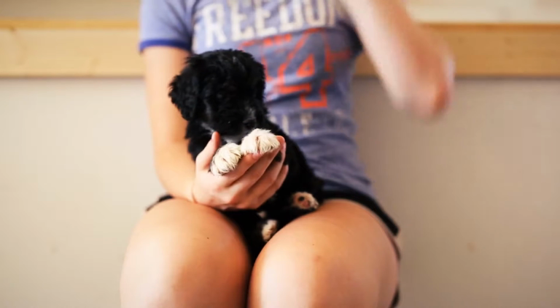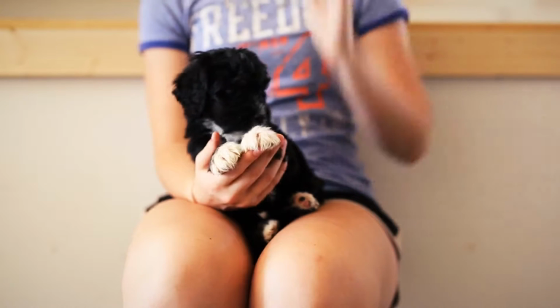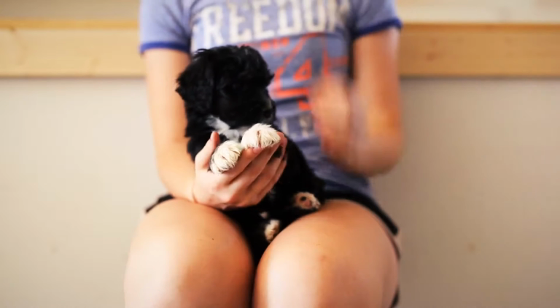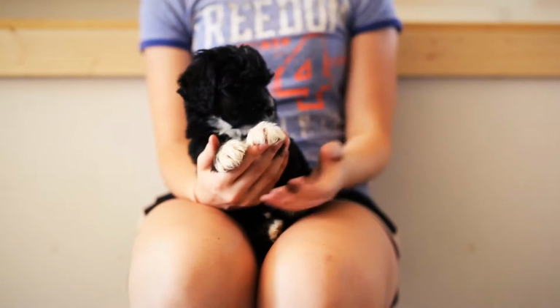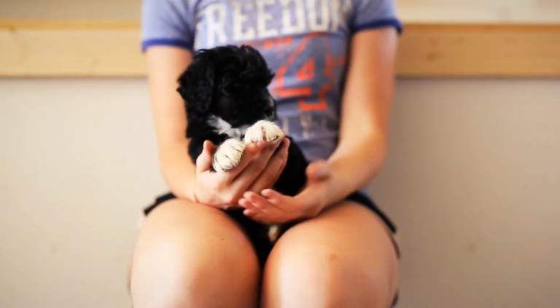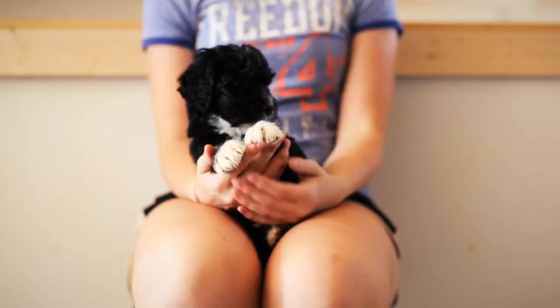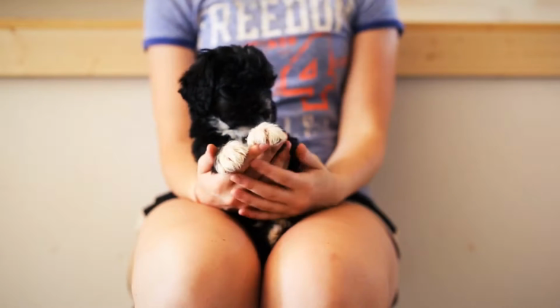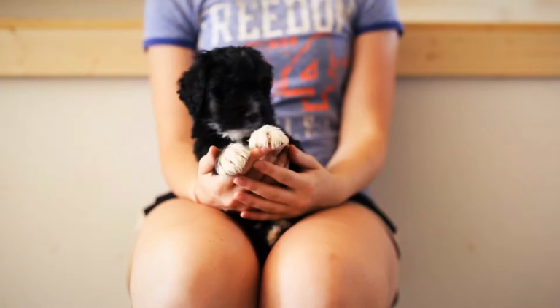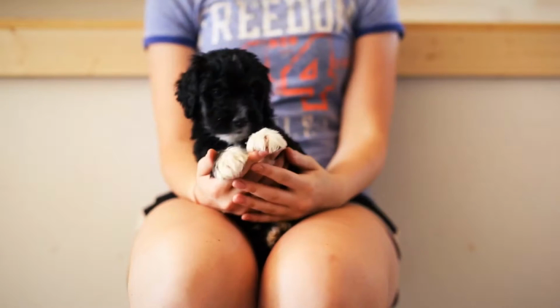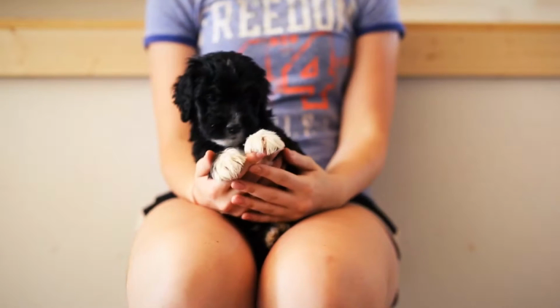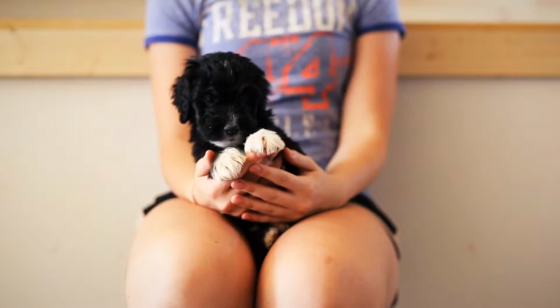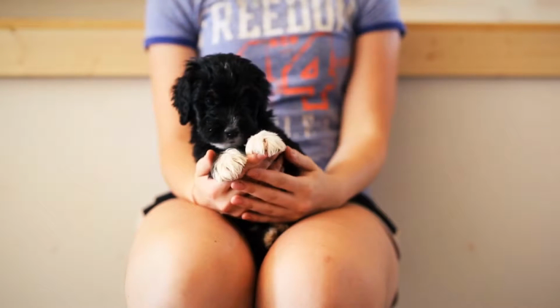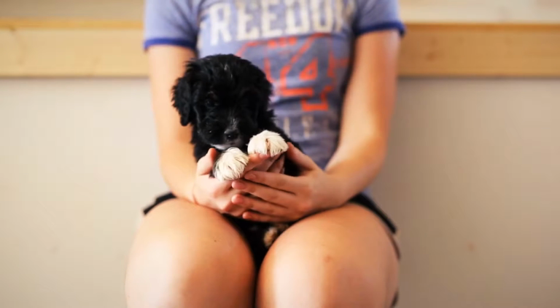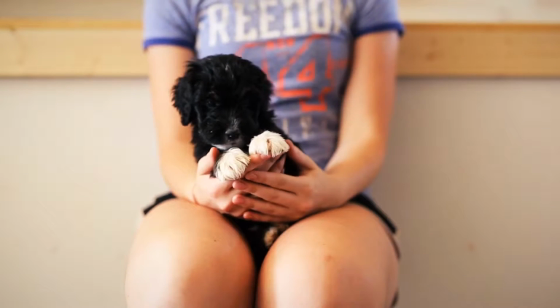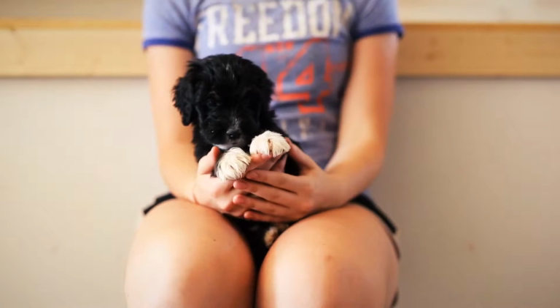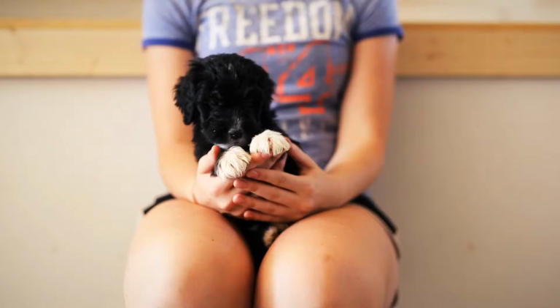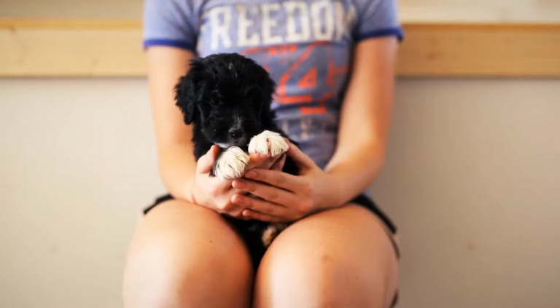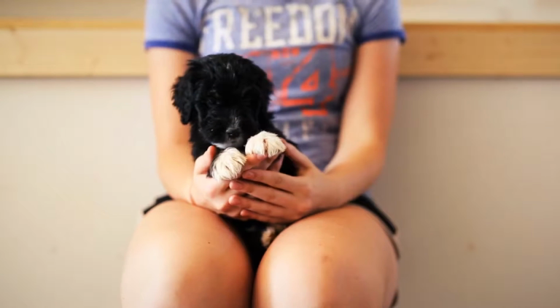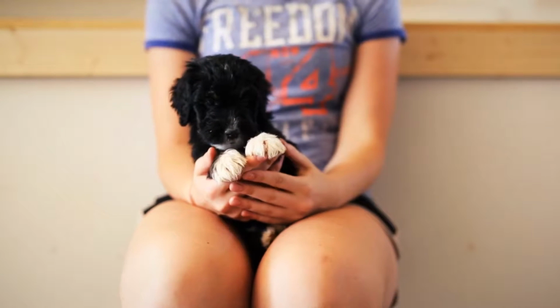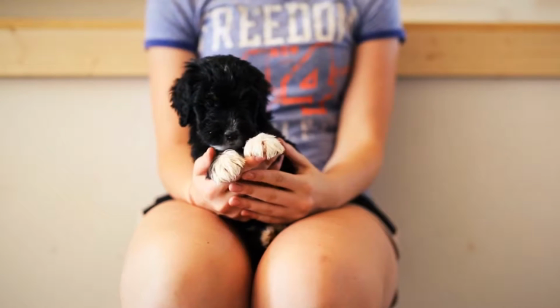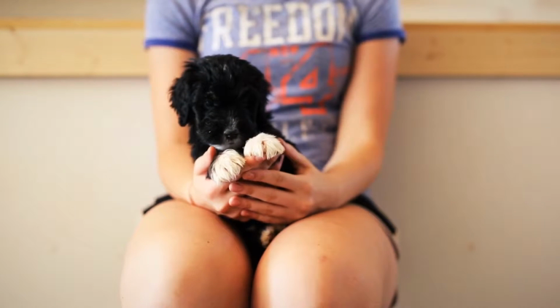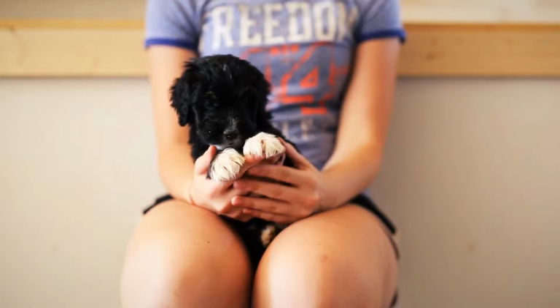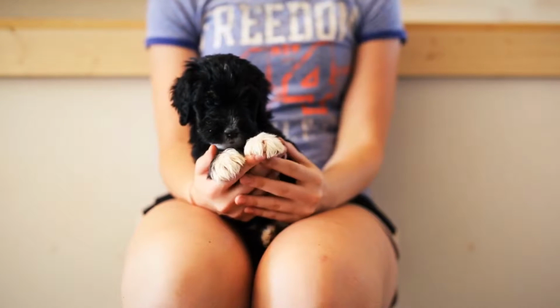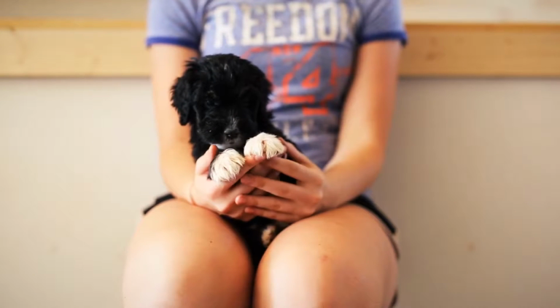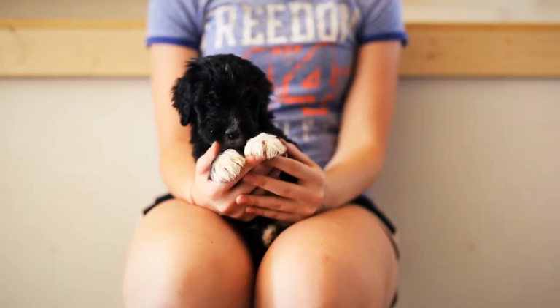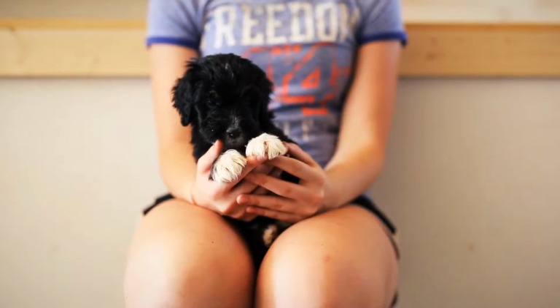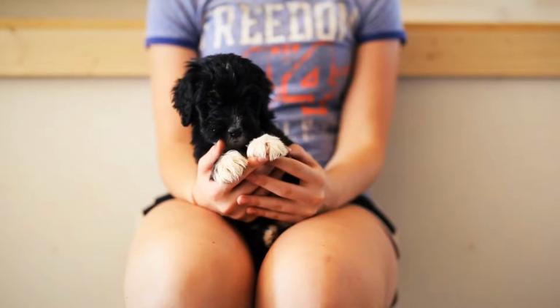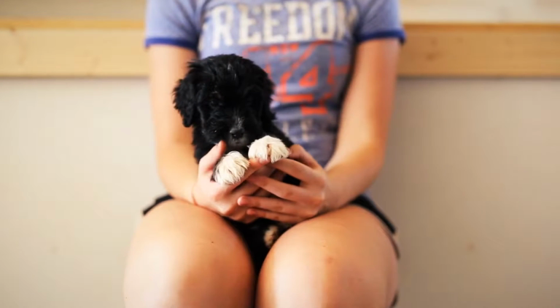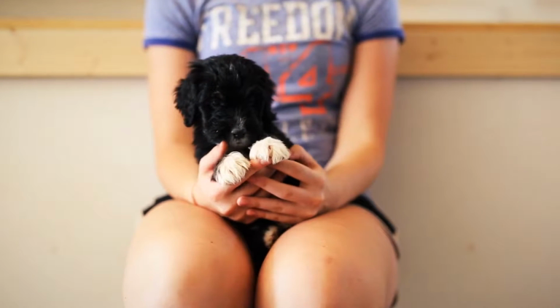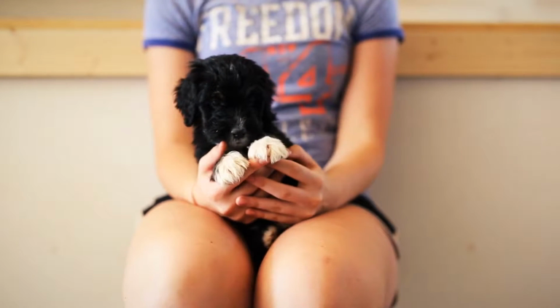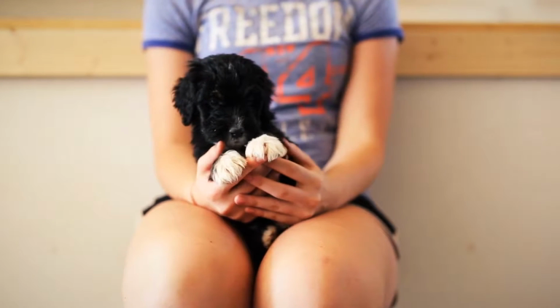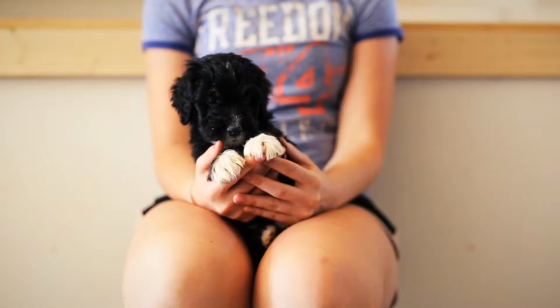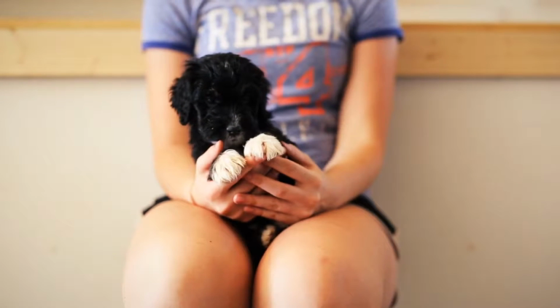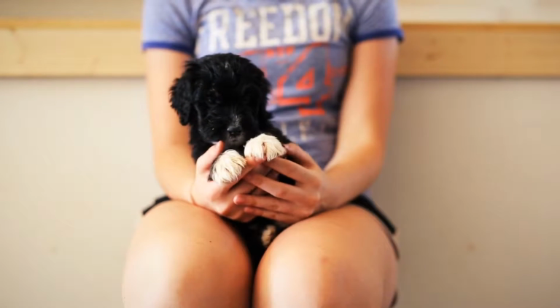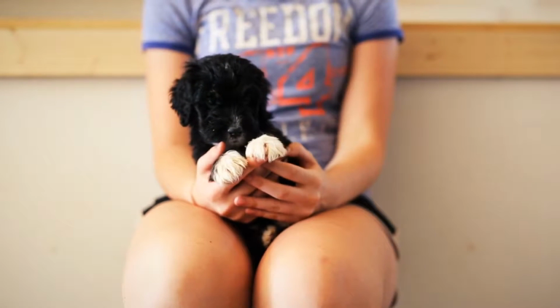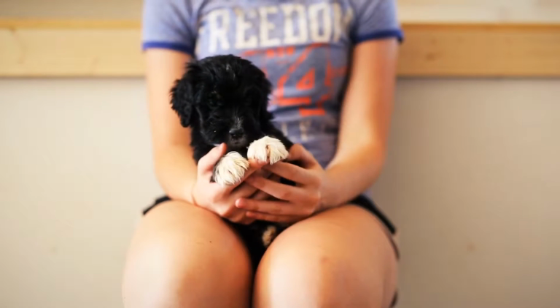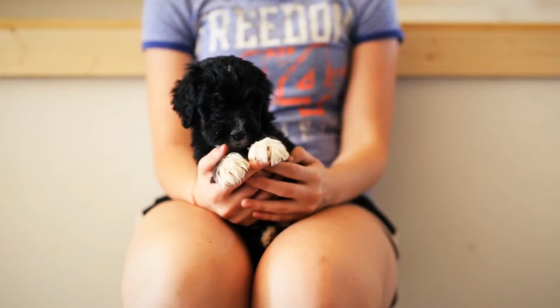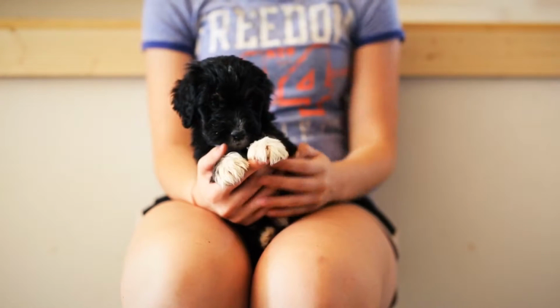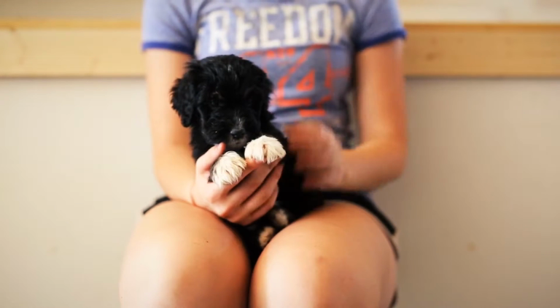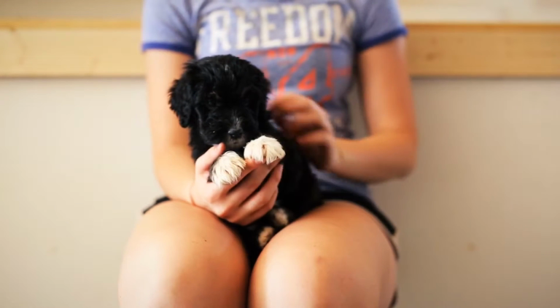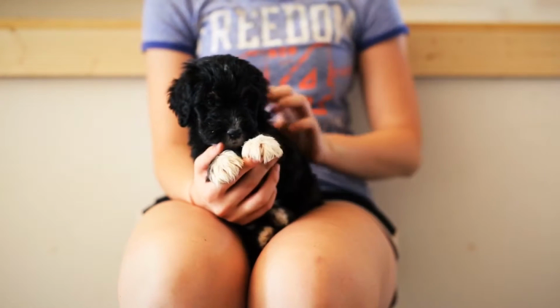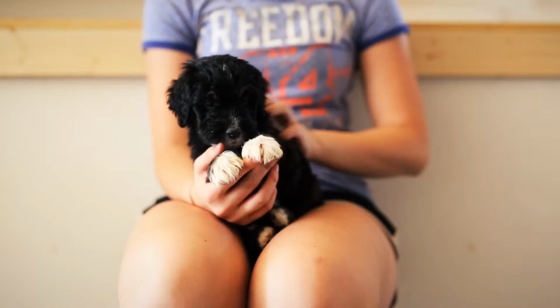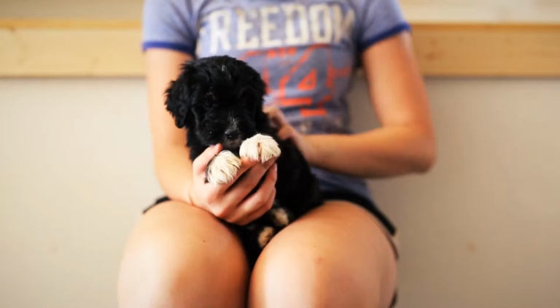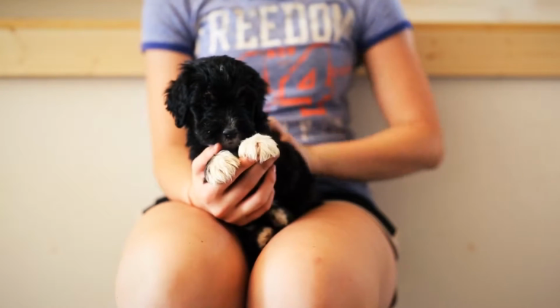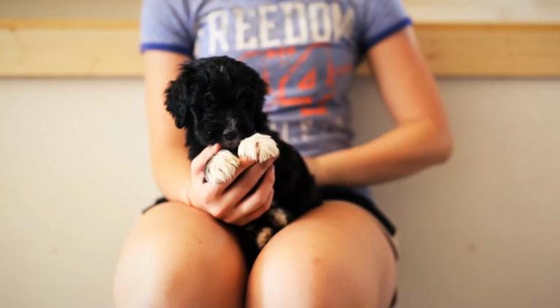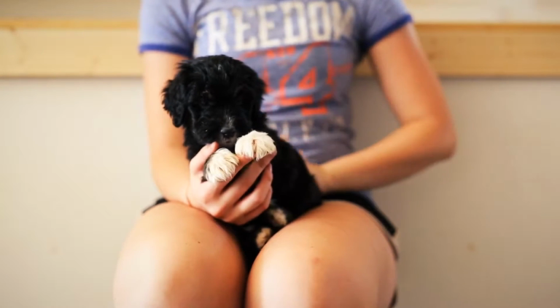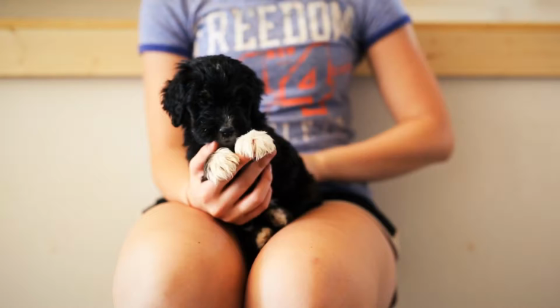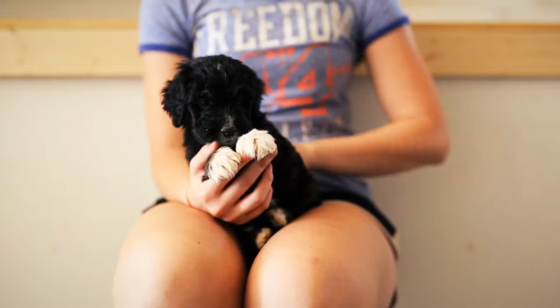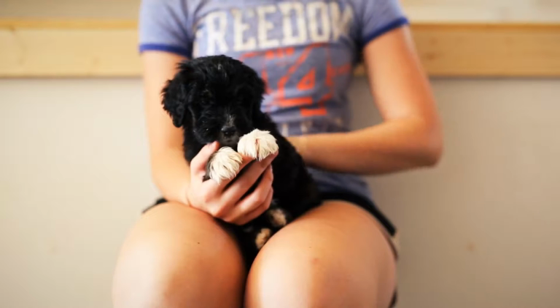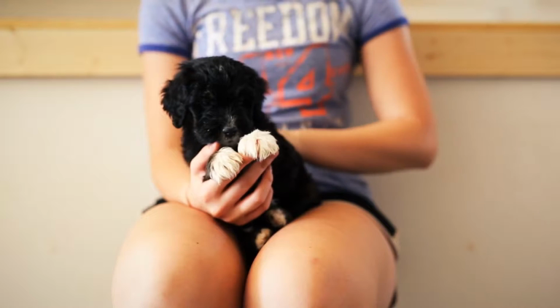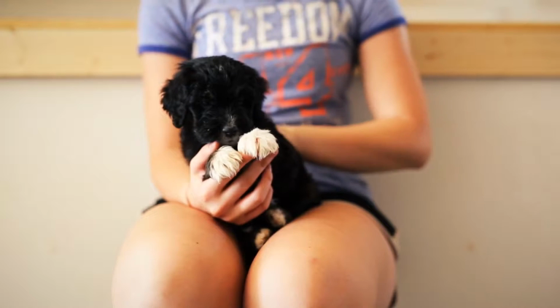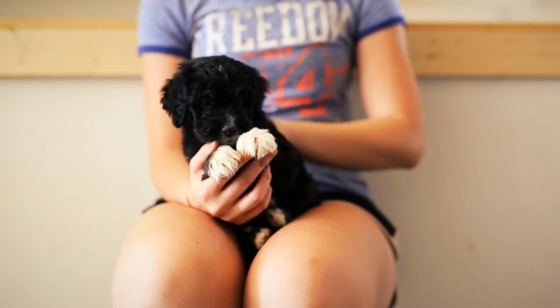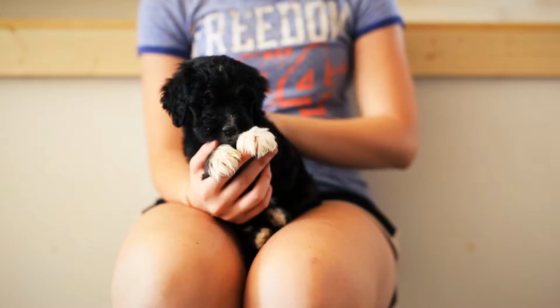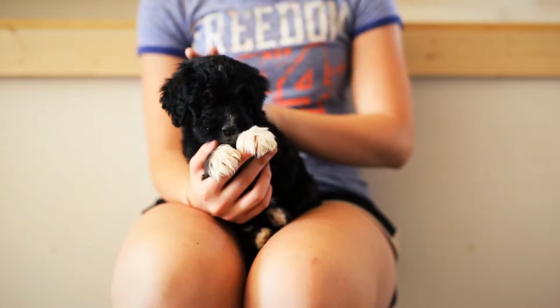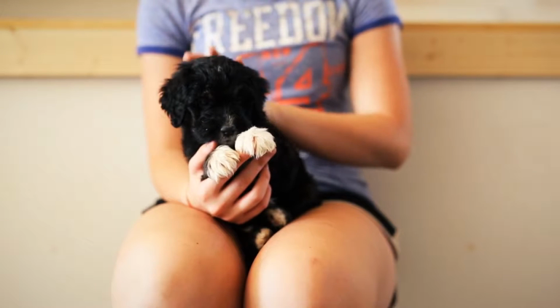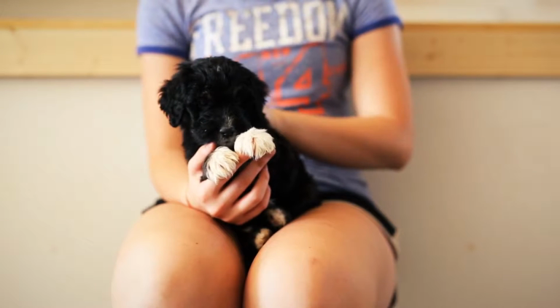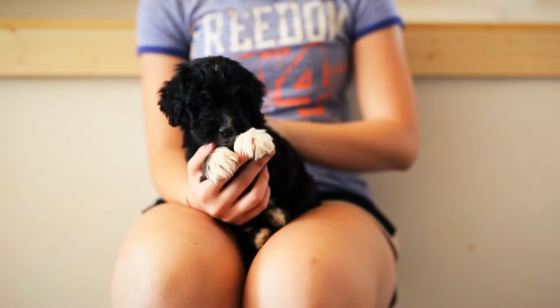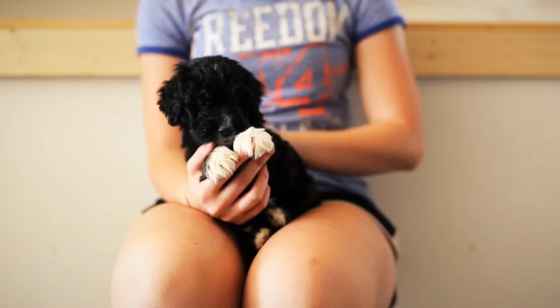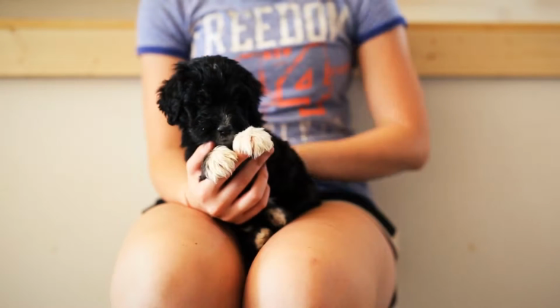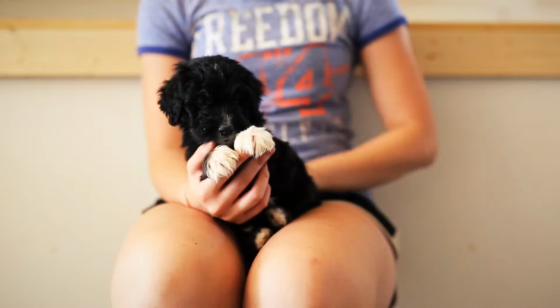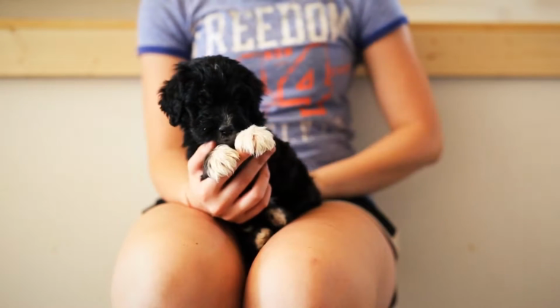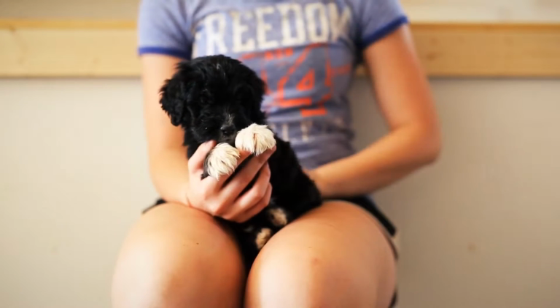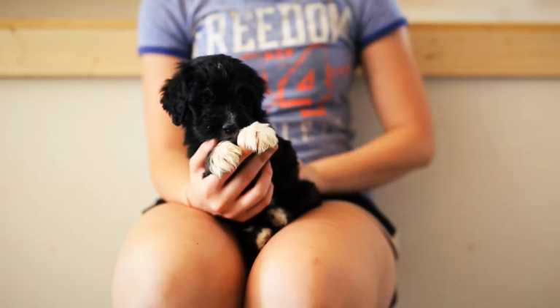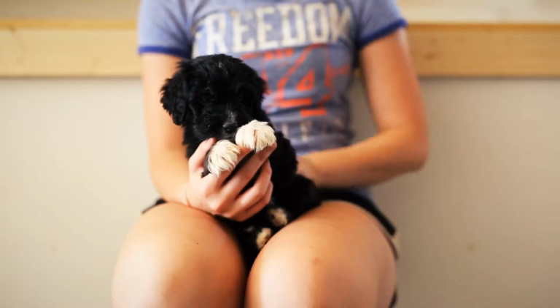This is Red Boy. He's an F1 Standard Bernadoodle from Adelaide and Leopold, who is 4 pounds, 14 ounces.